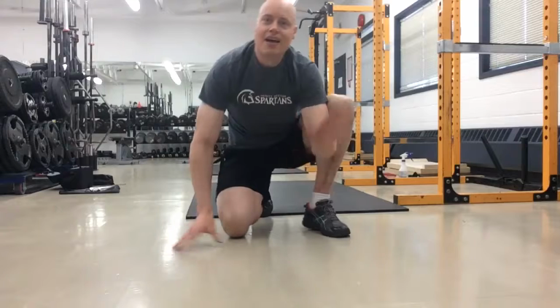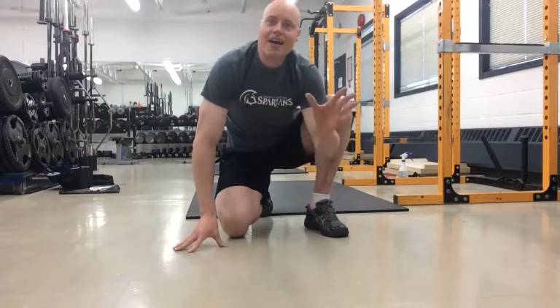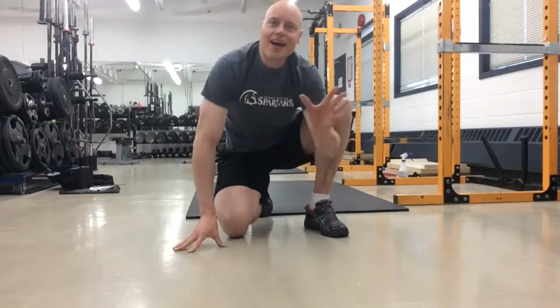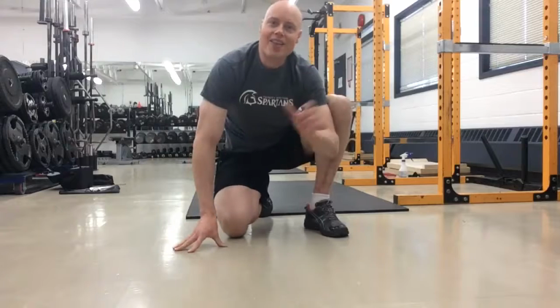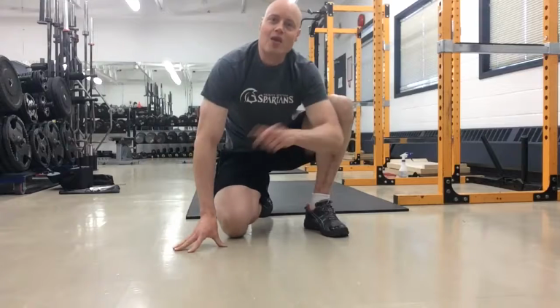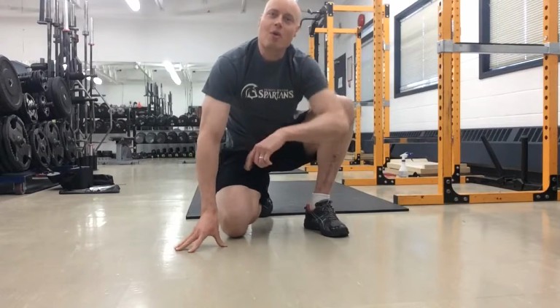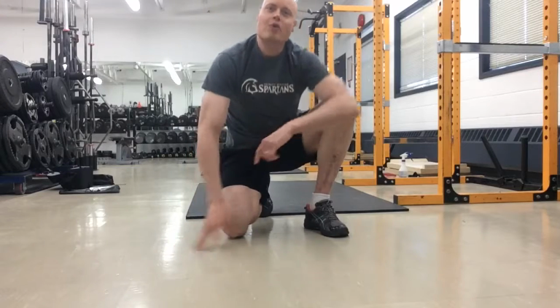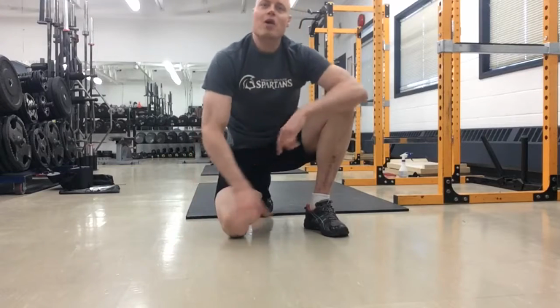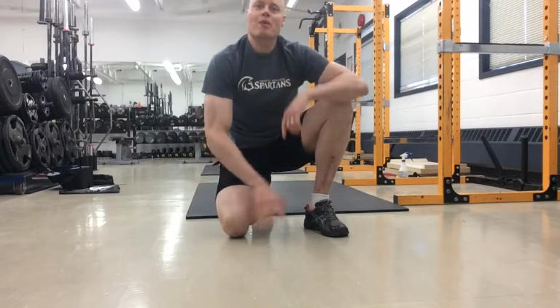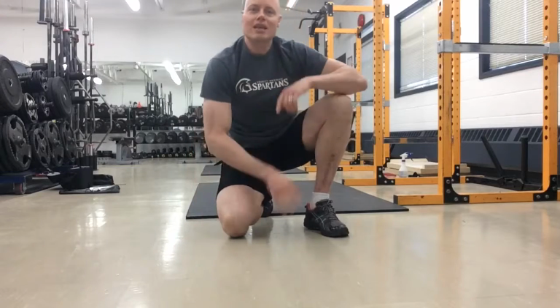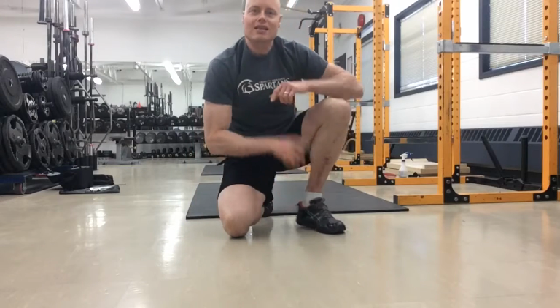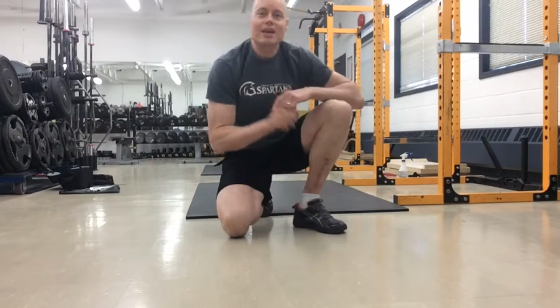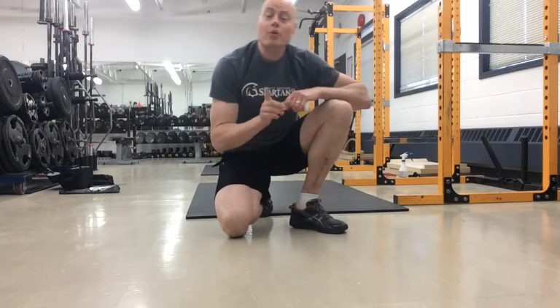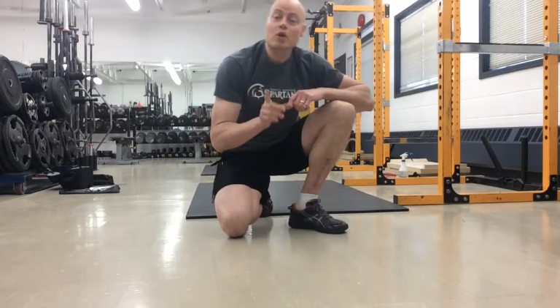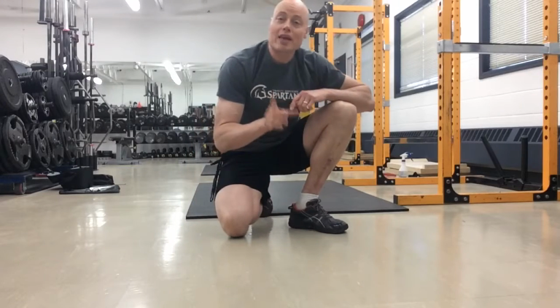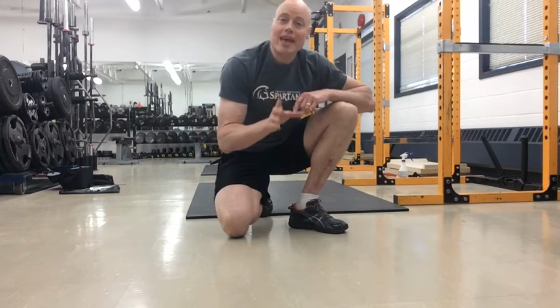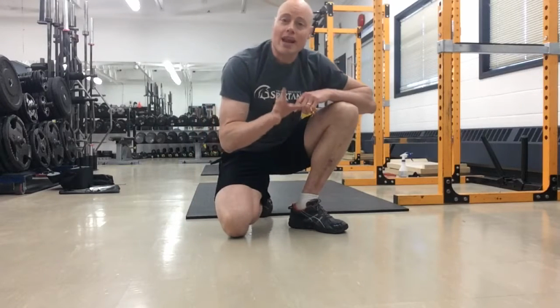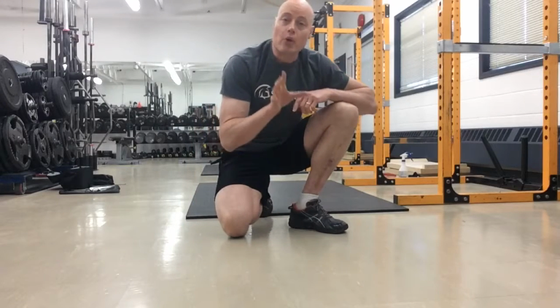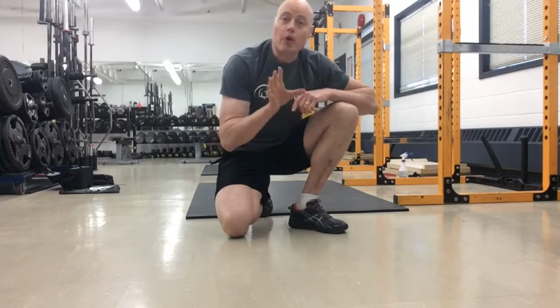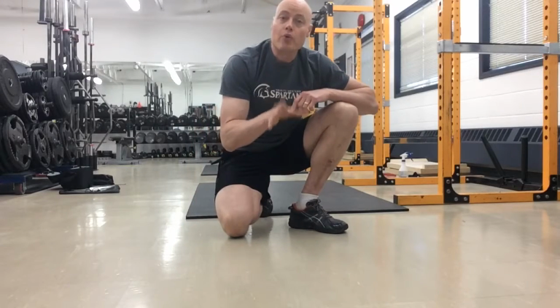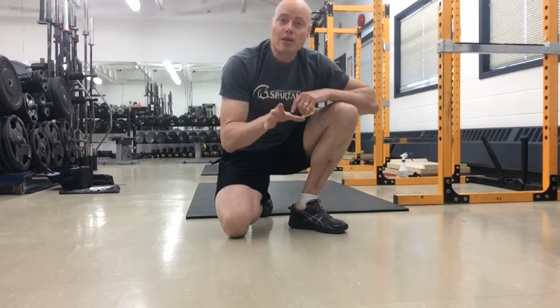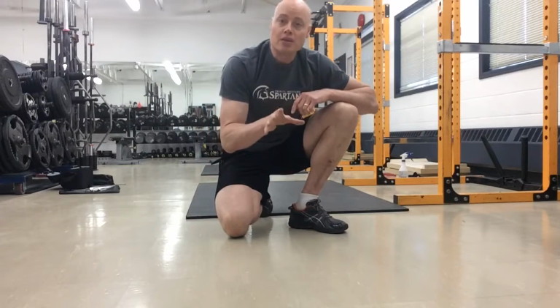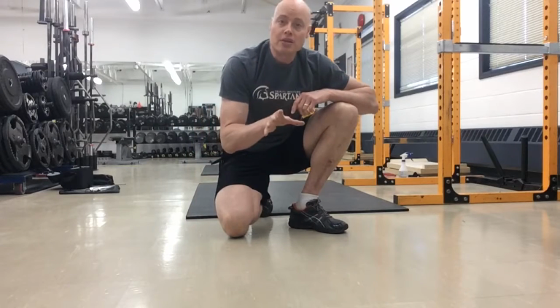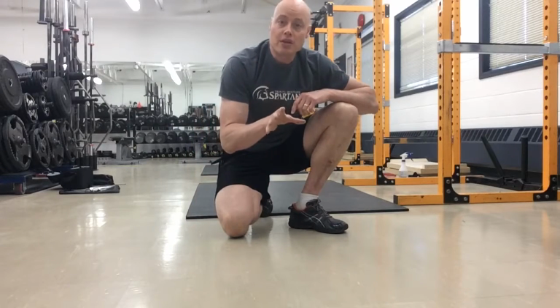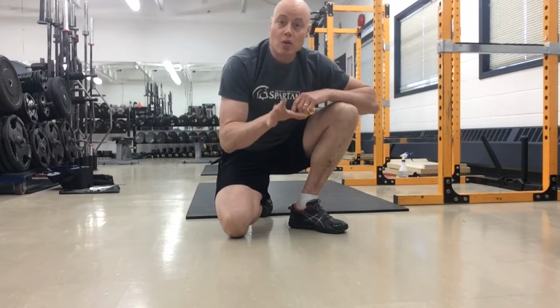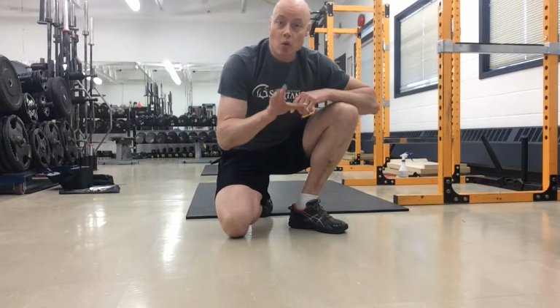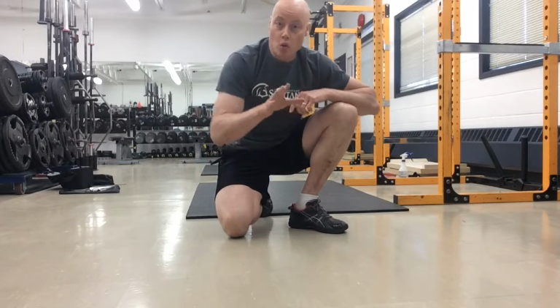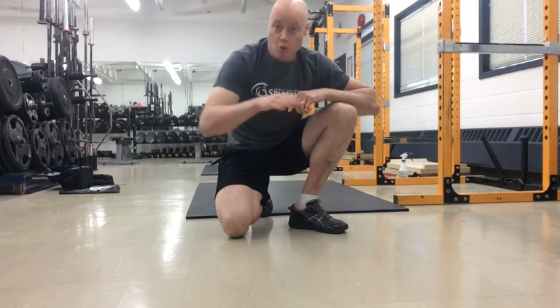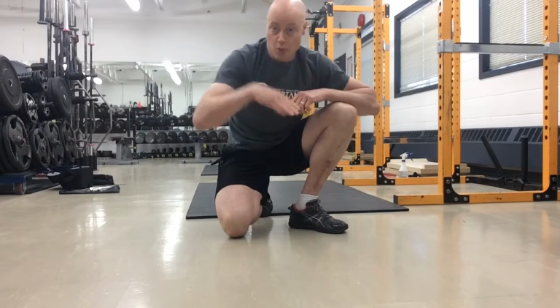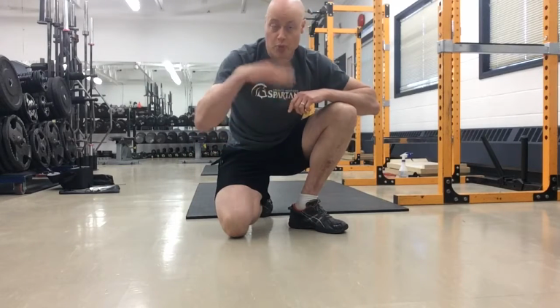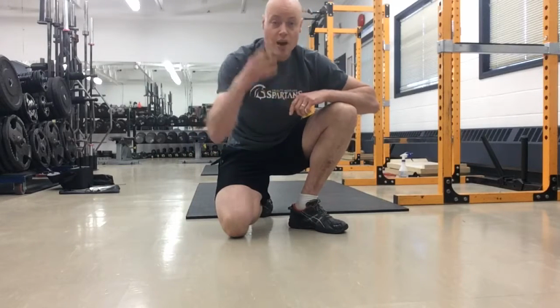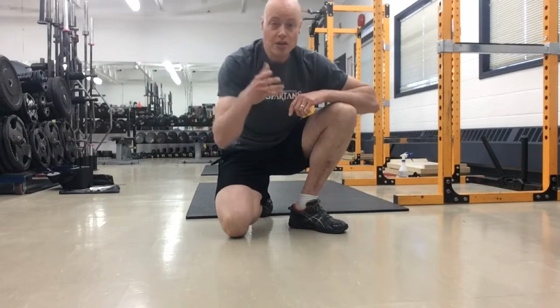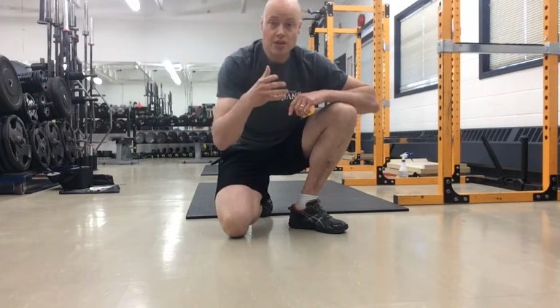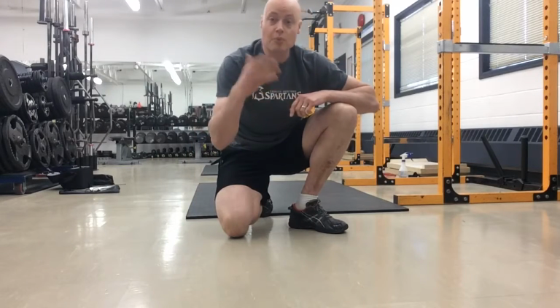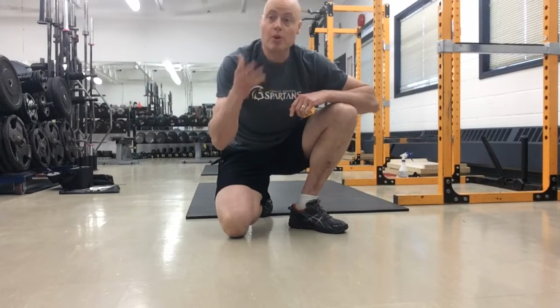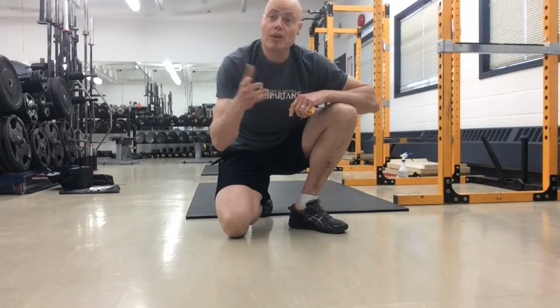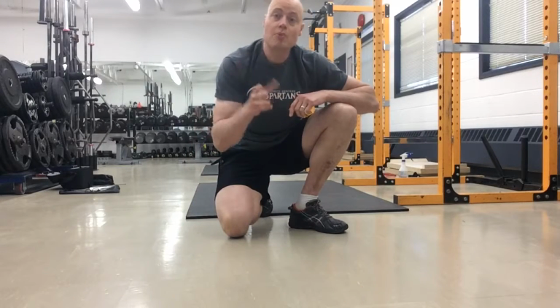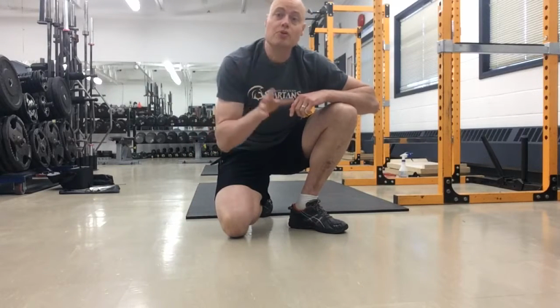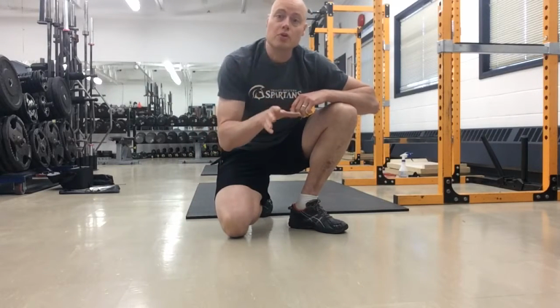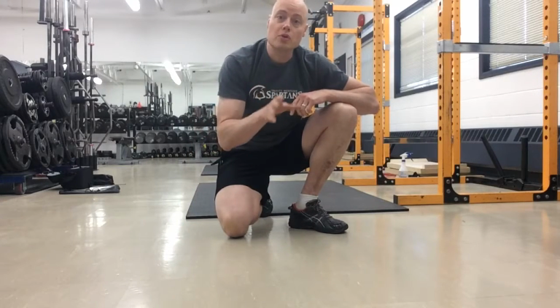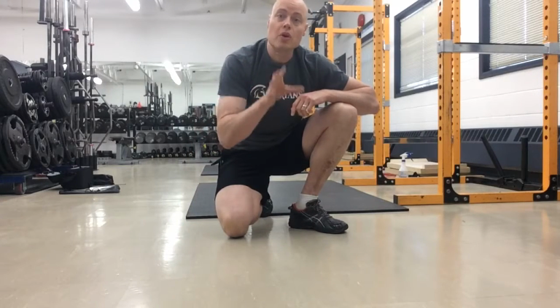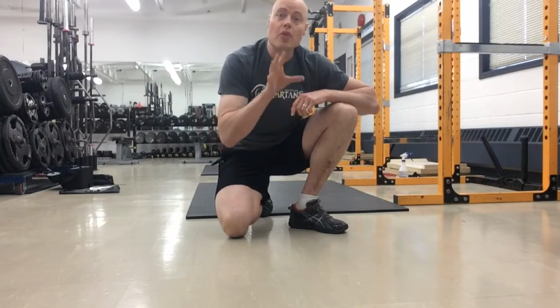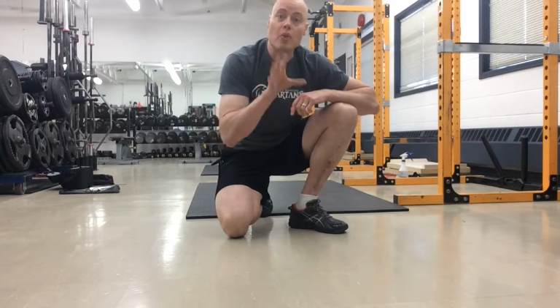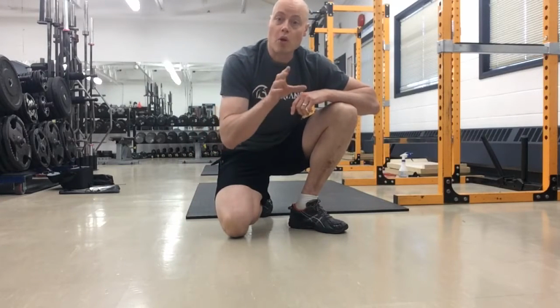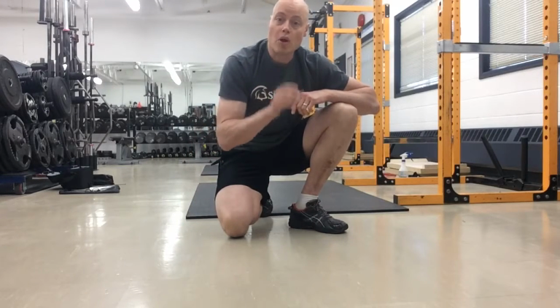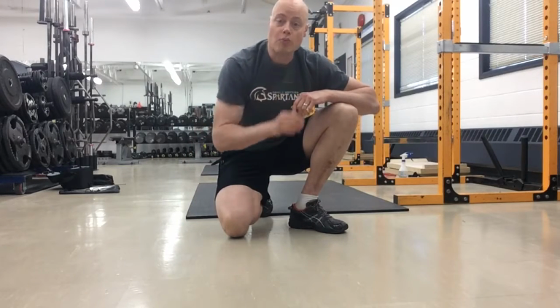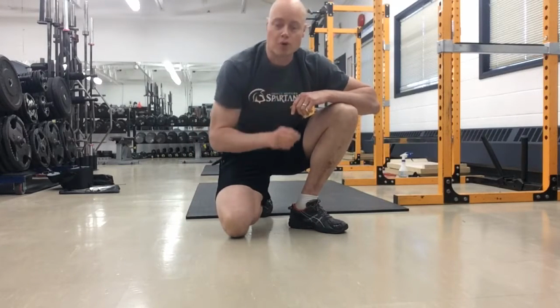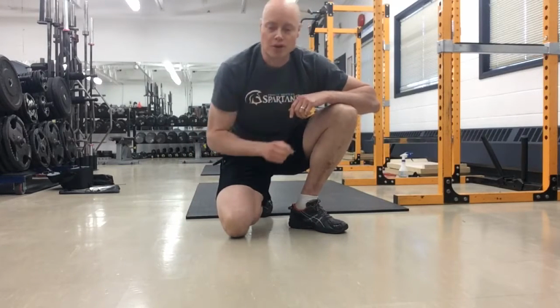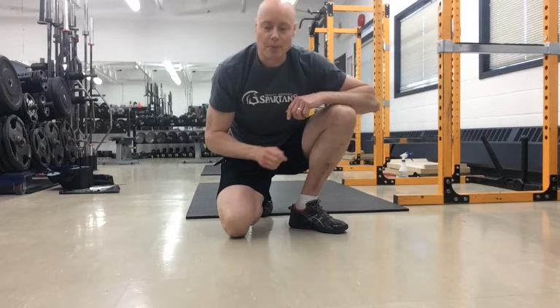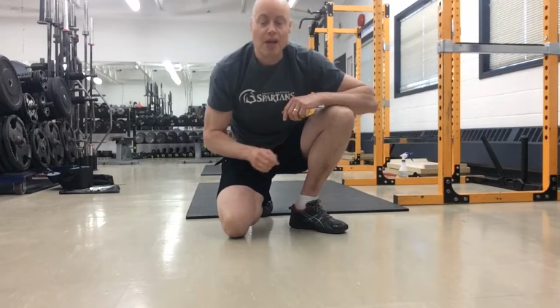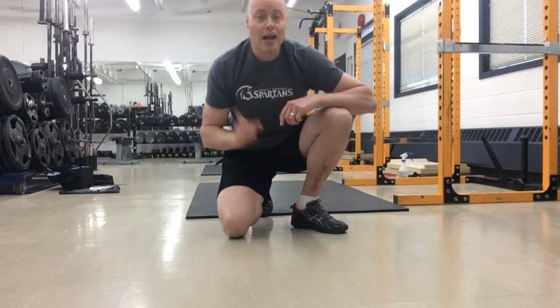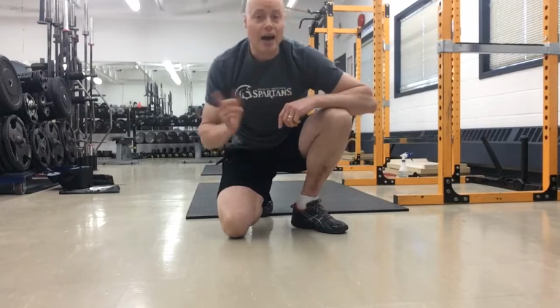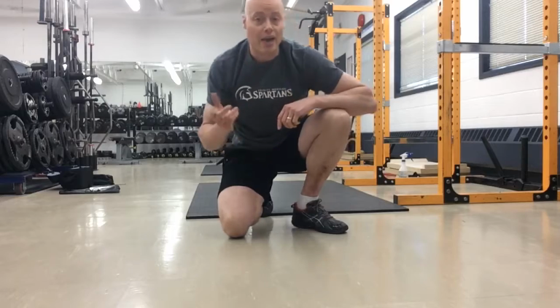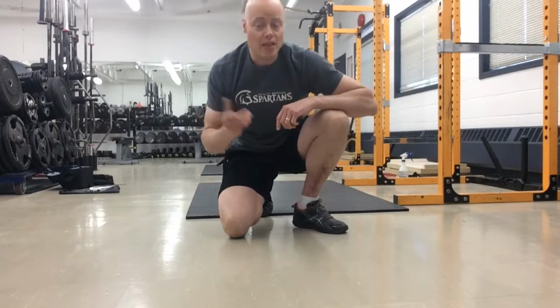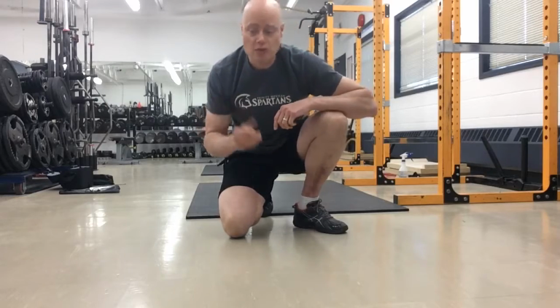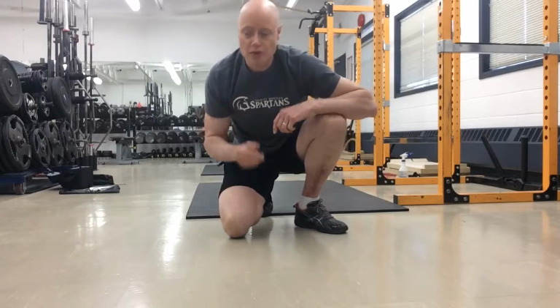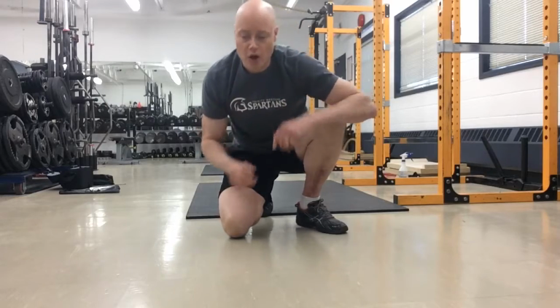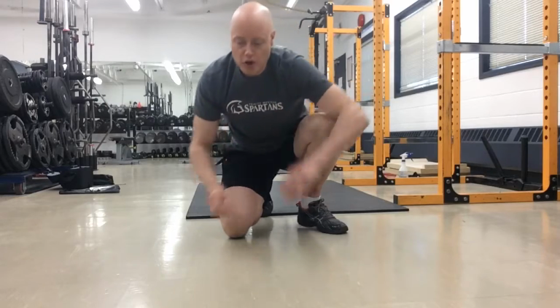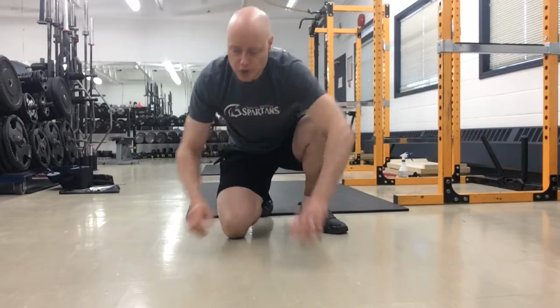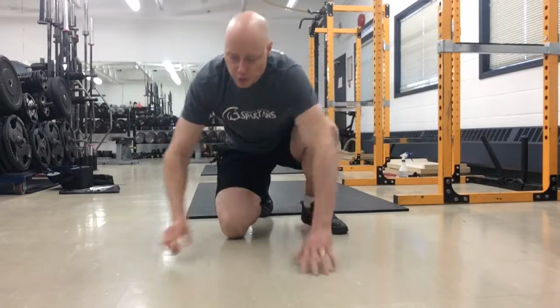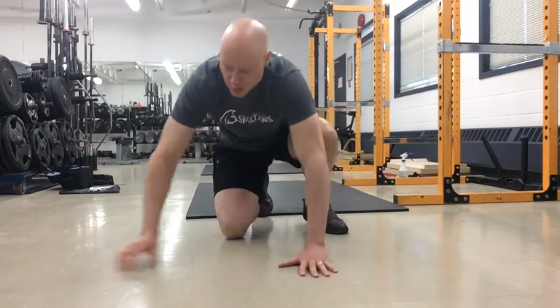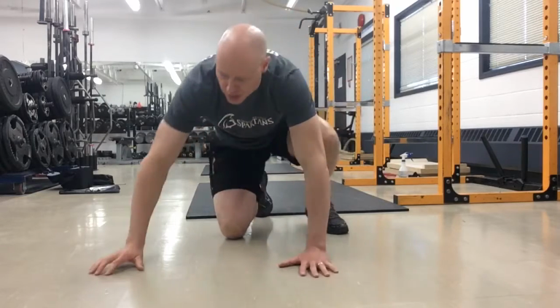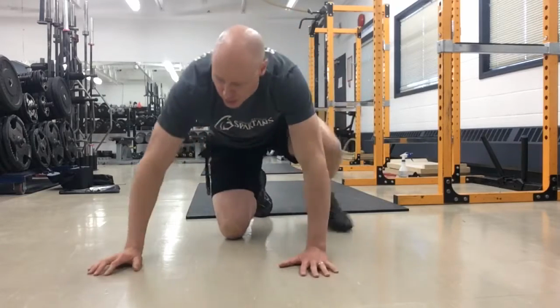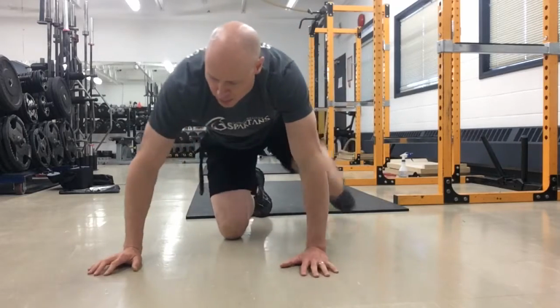Hi there, I'm Andrew Hemming and today we're going to look at a regression or a progression to build up to the one arm push-up. And that's called the archer push-up.